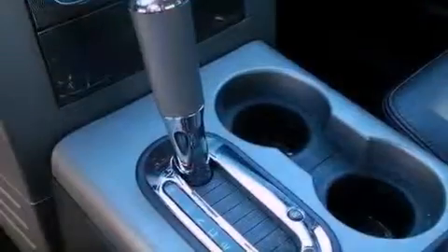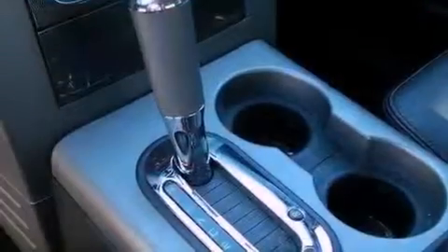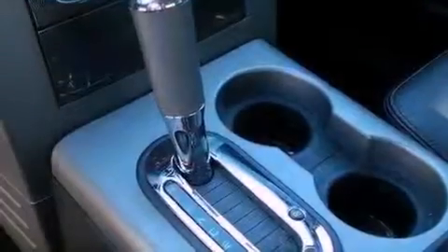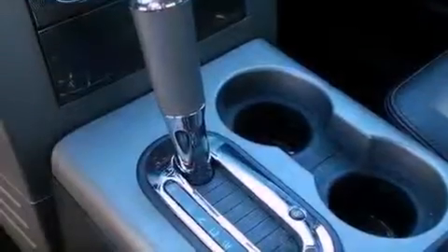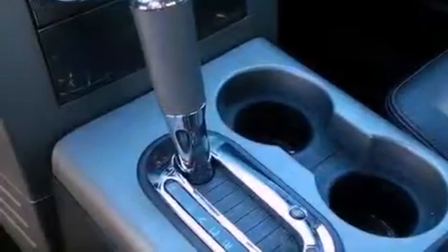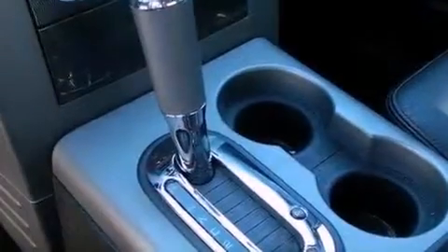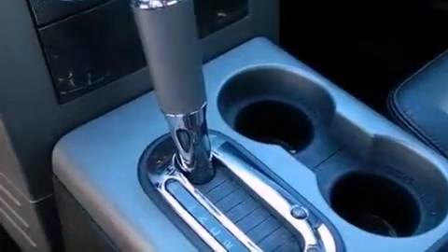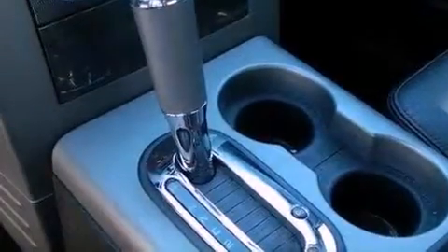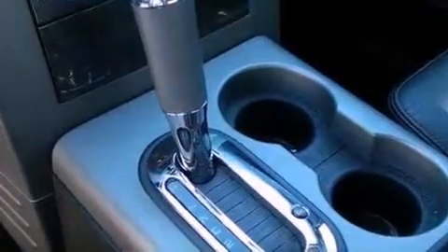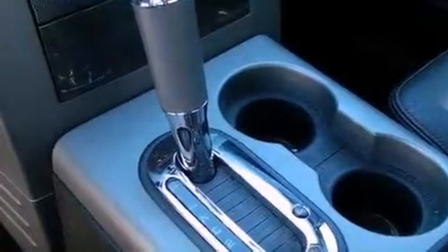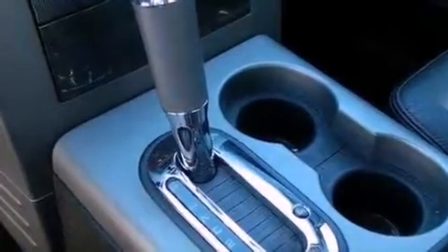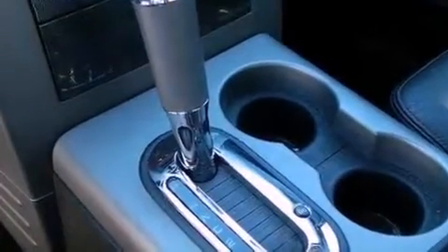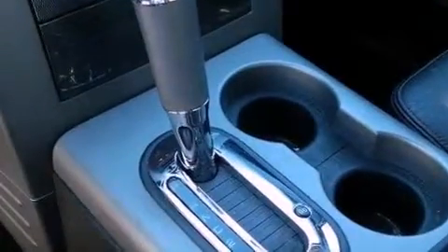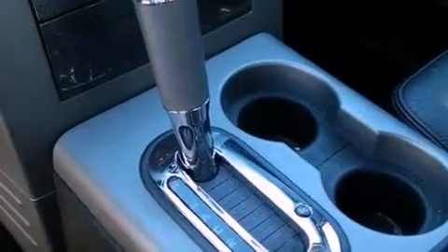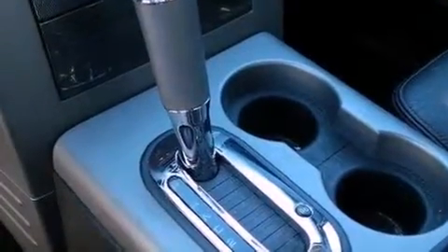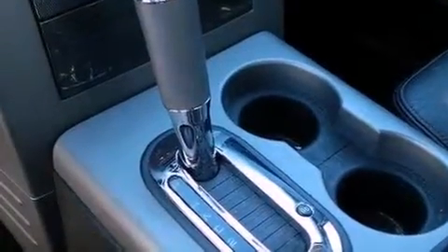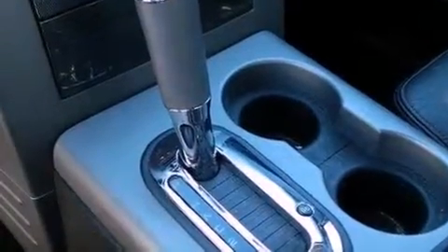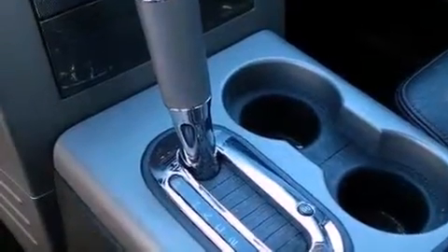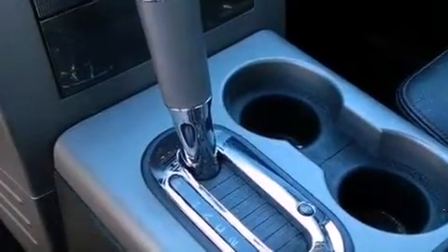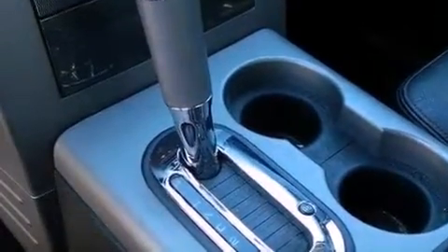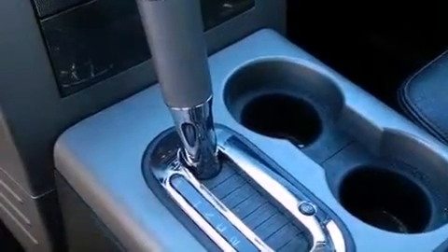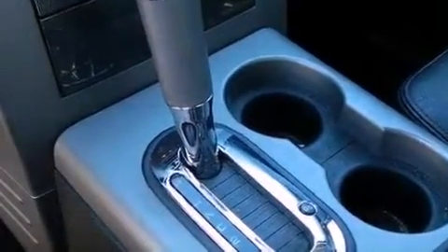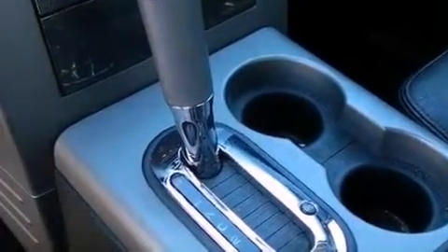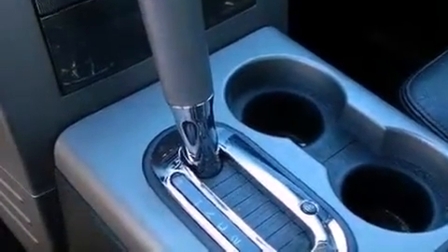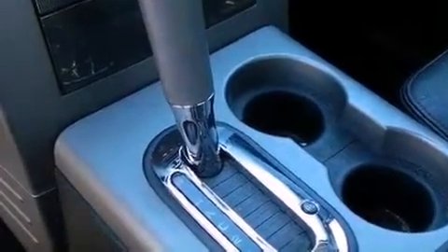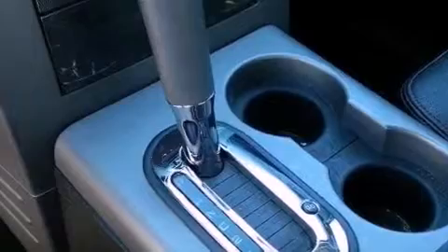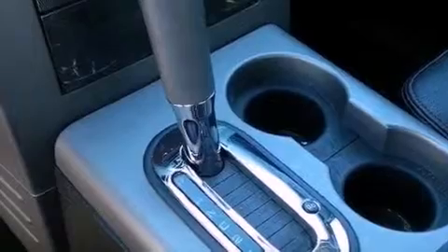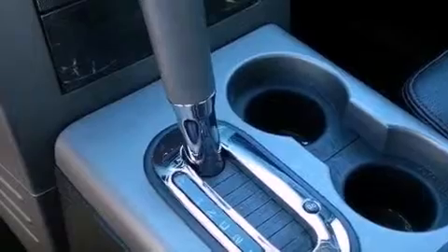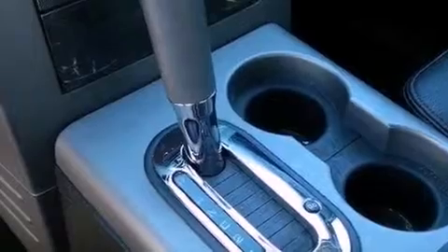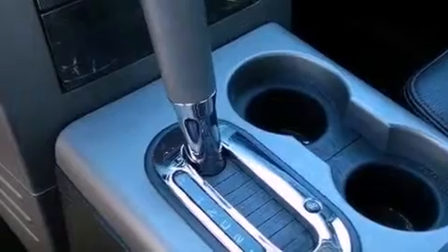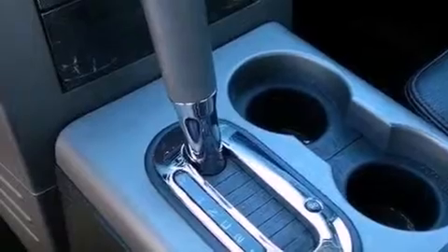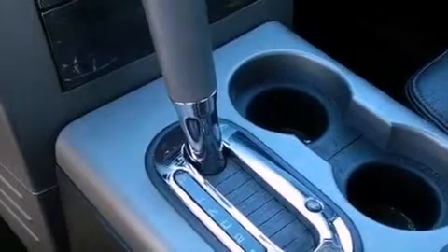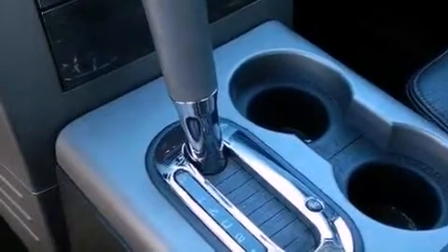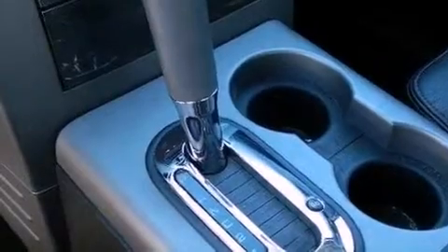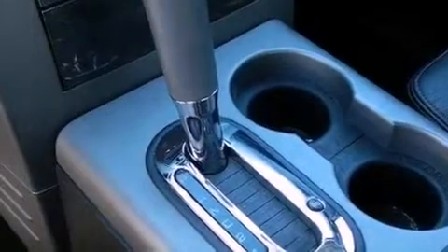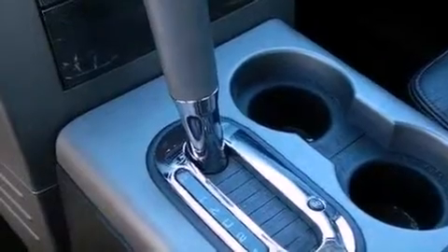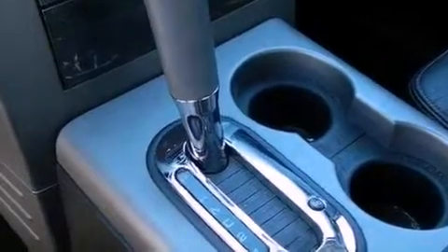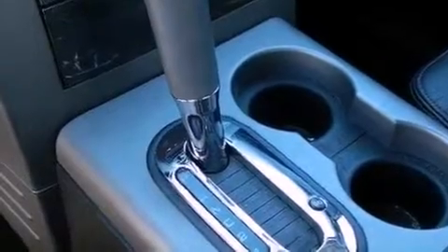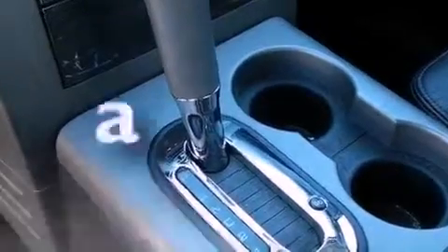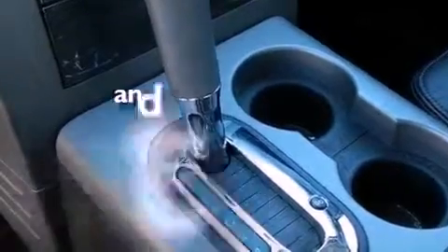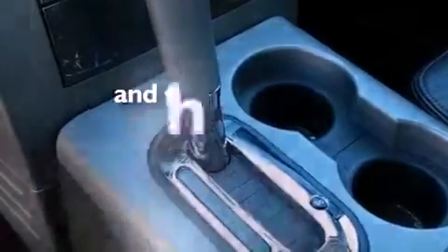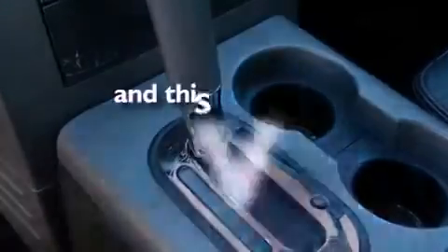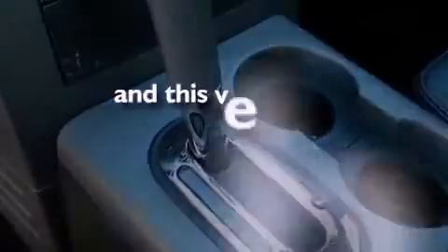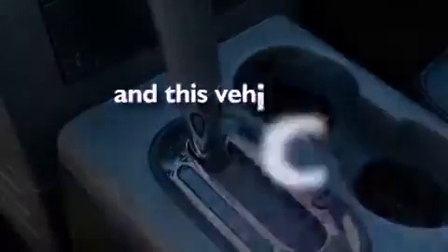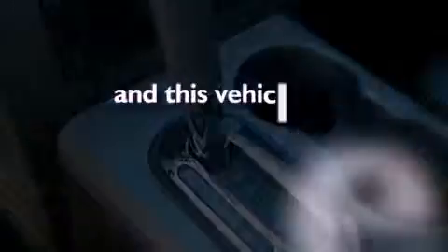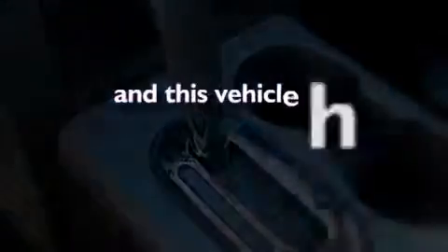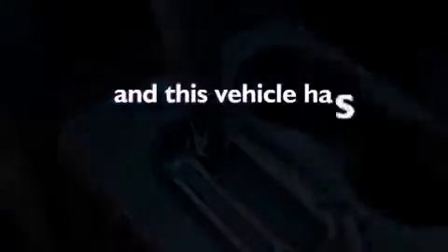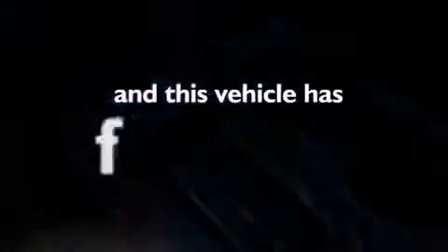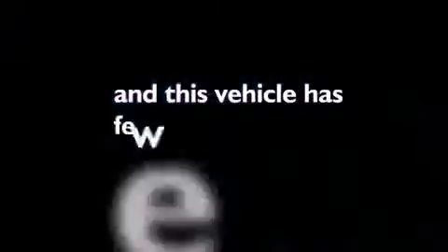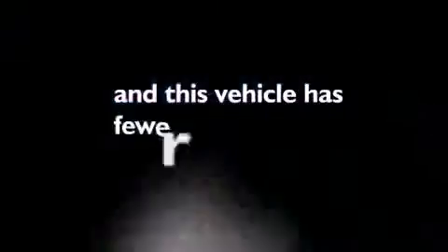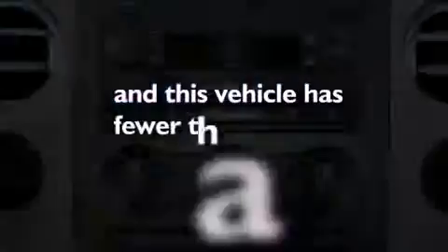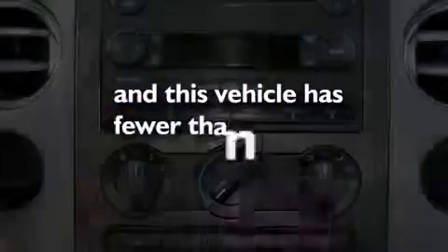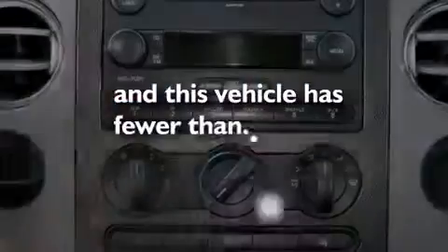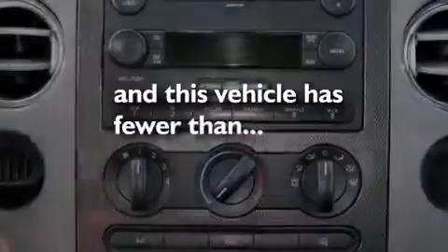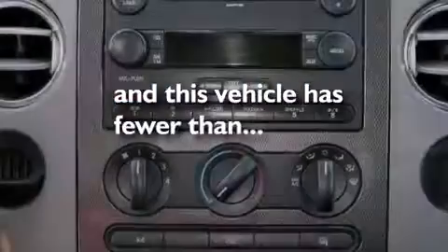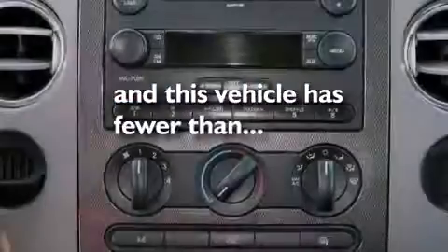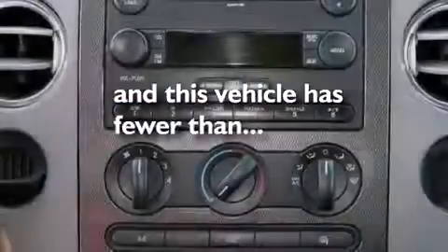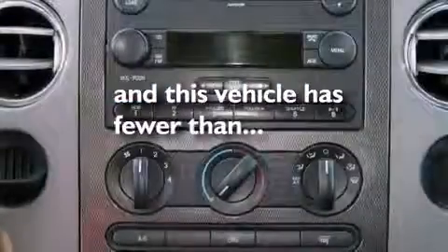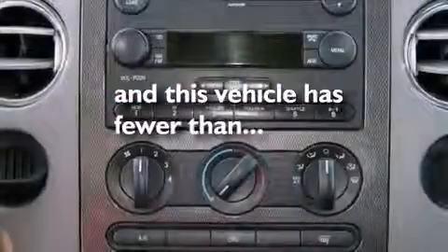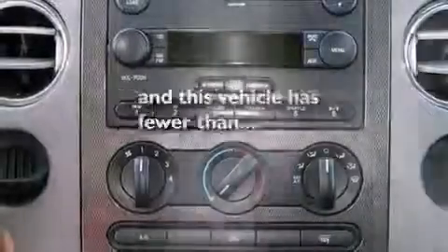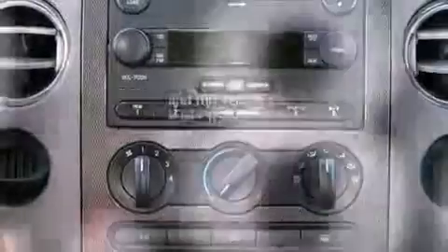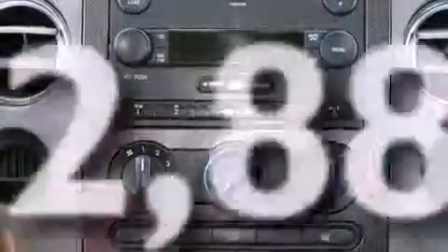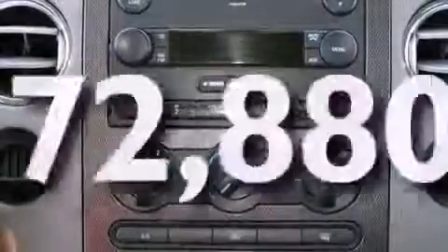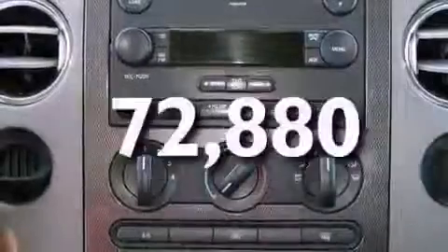An anti-lock braking system, air conditioning, and this vehicle has less than 73,000 miles.